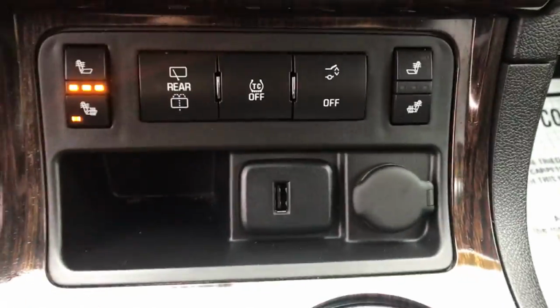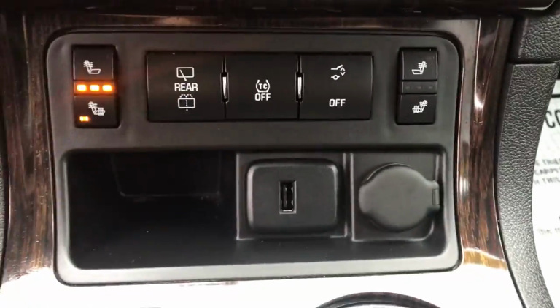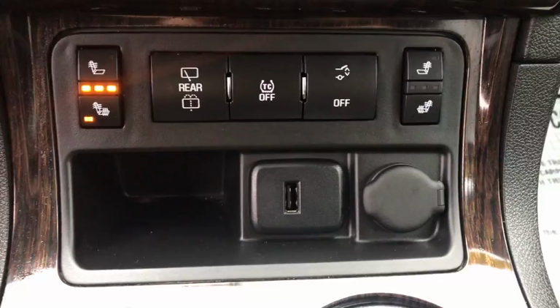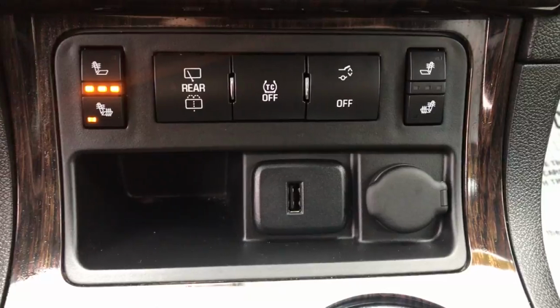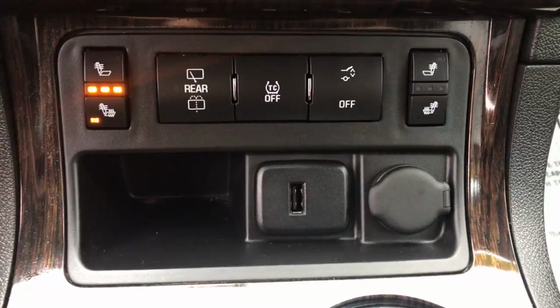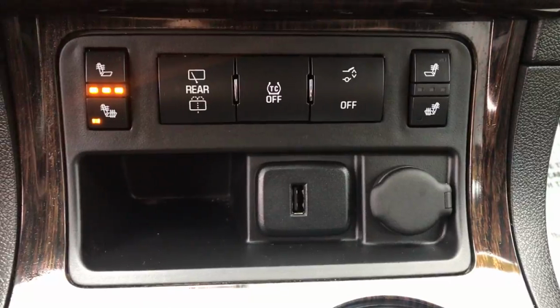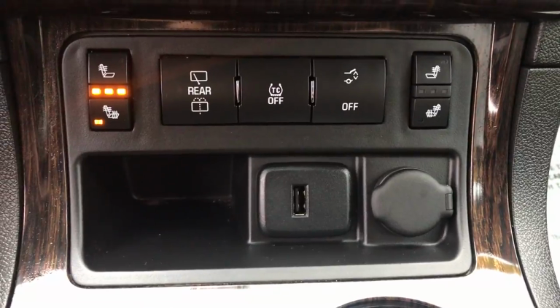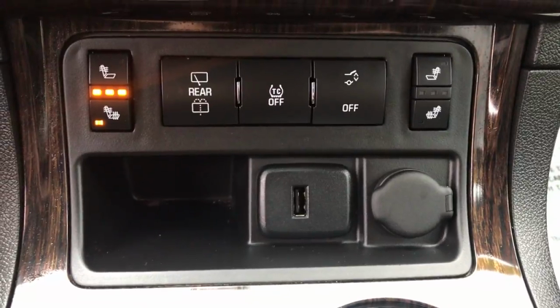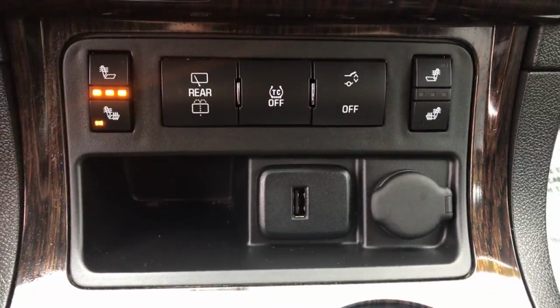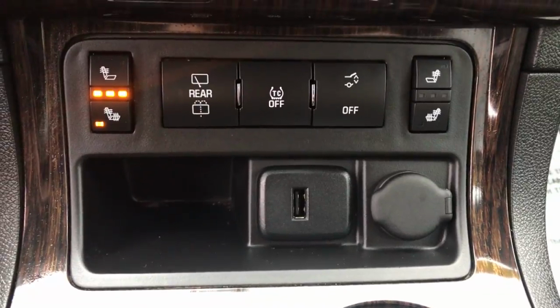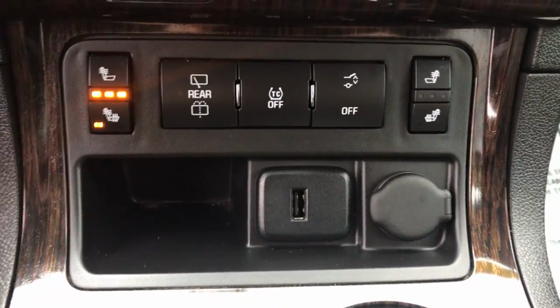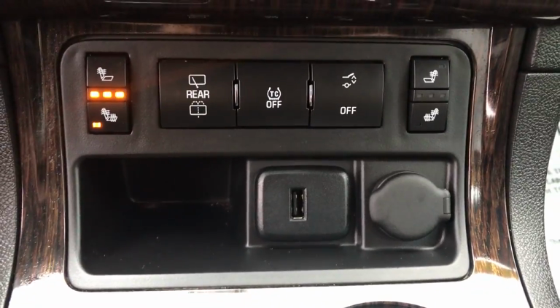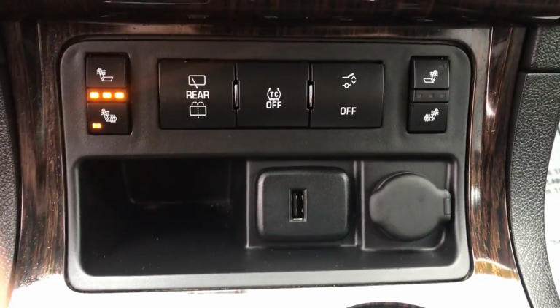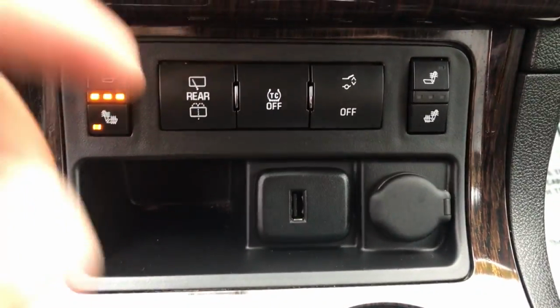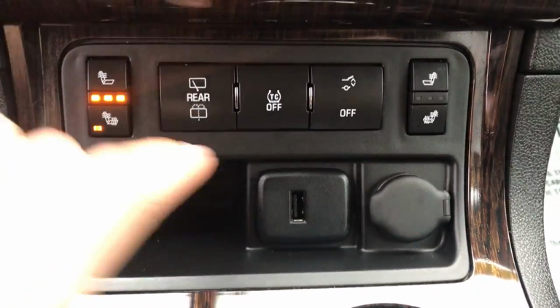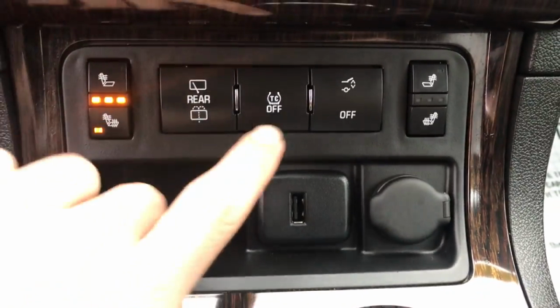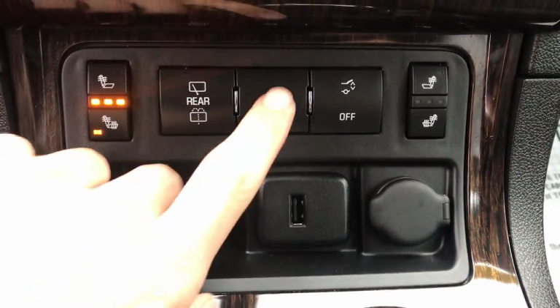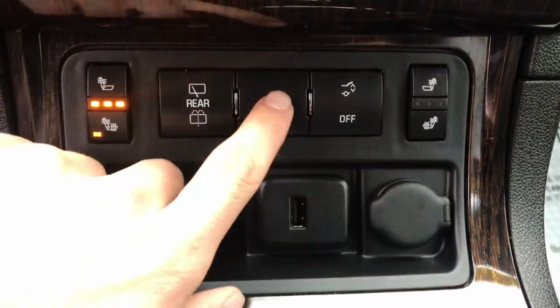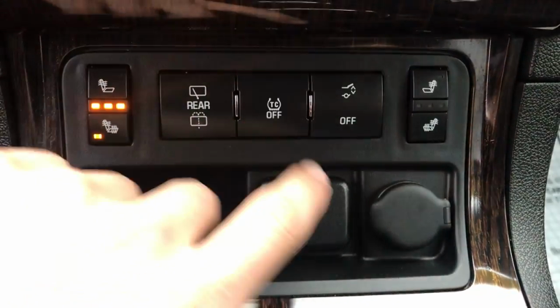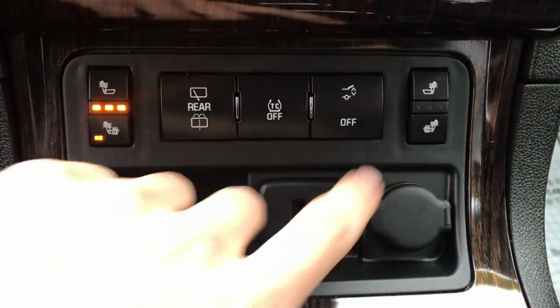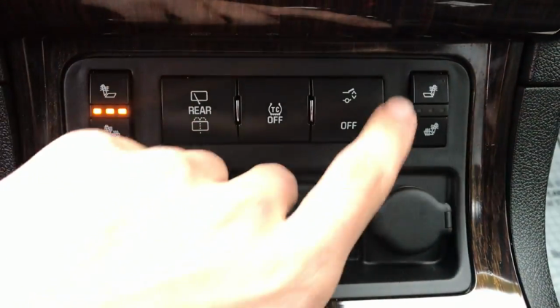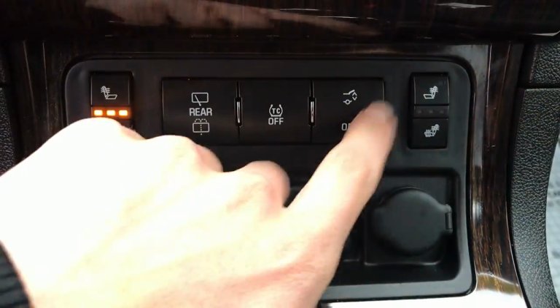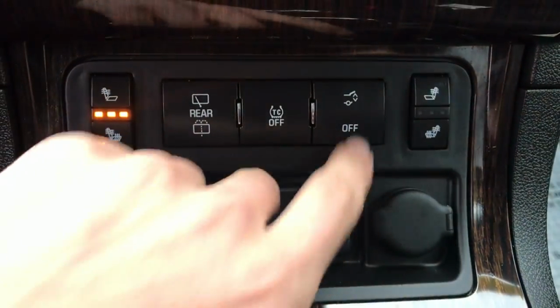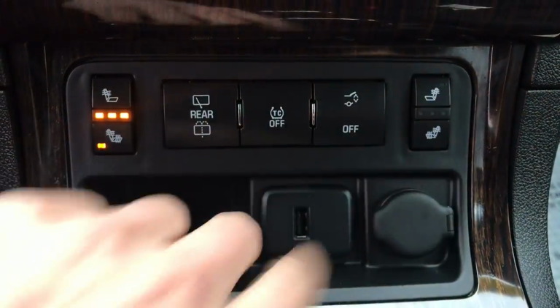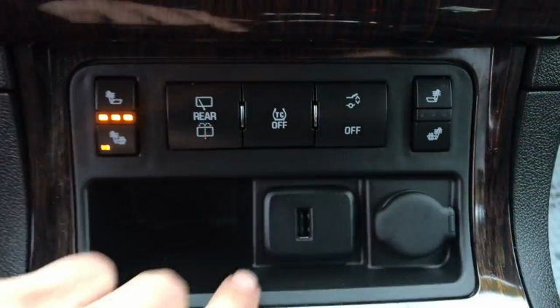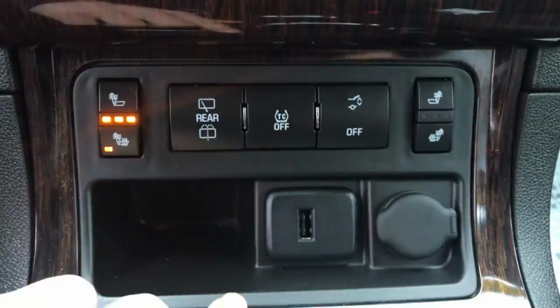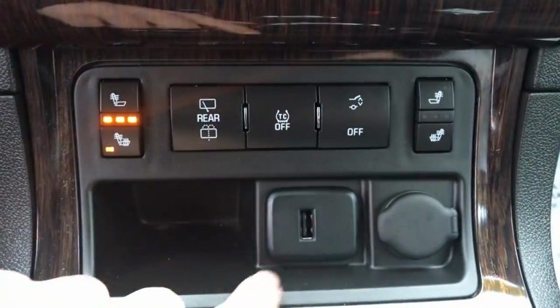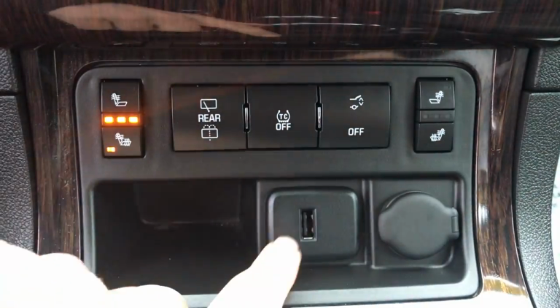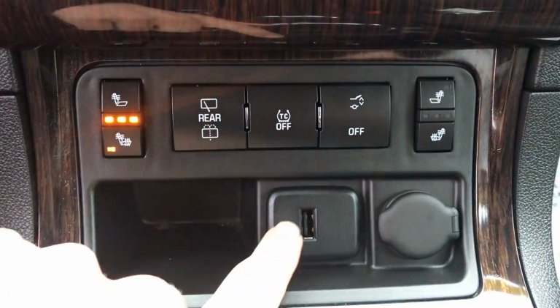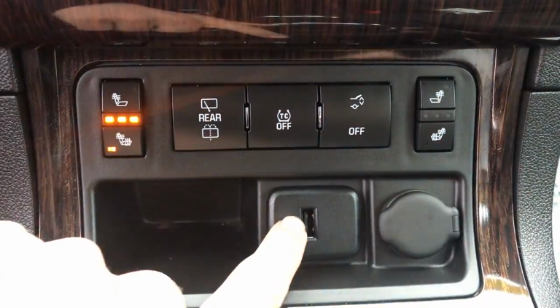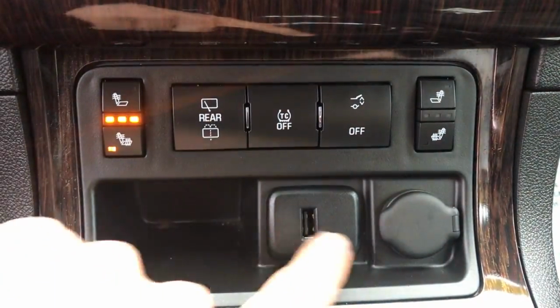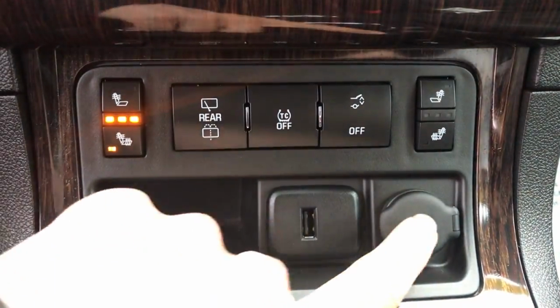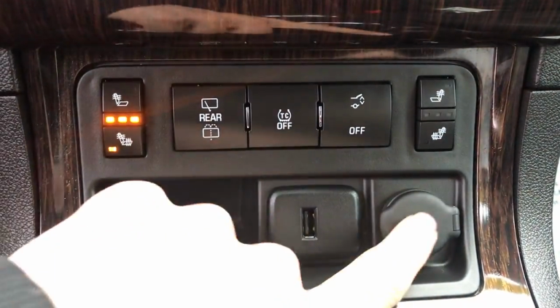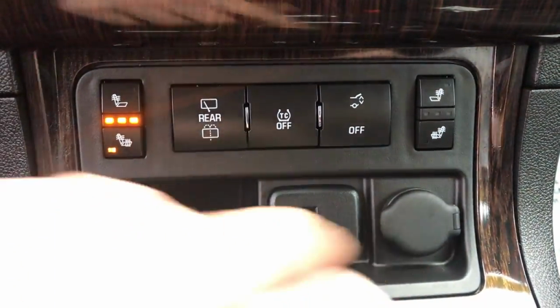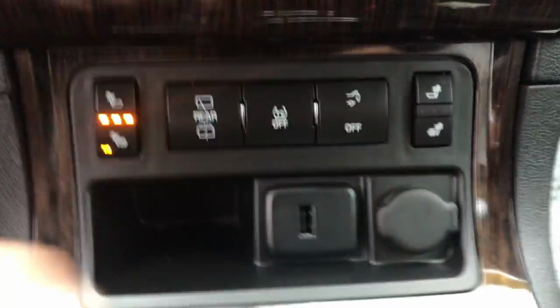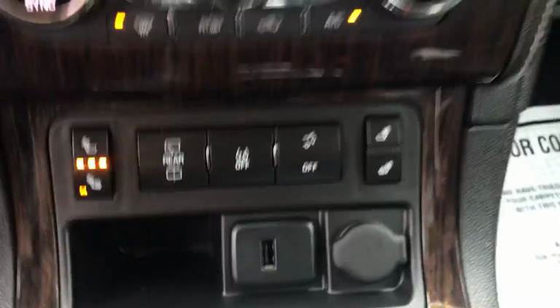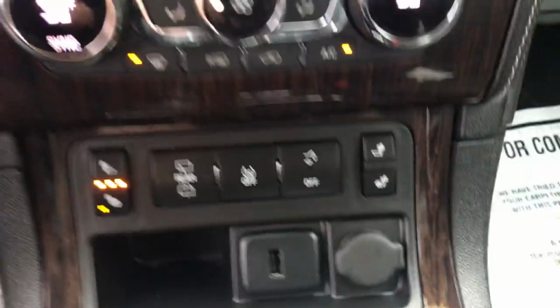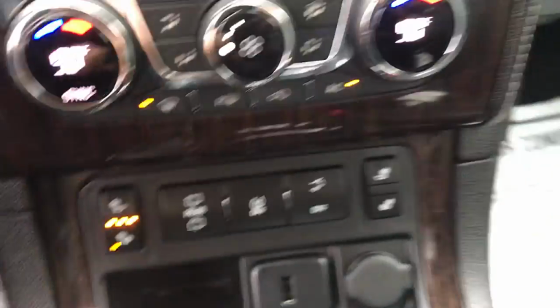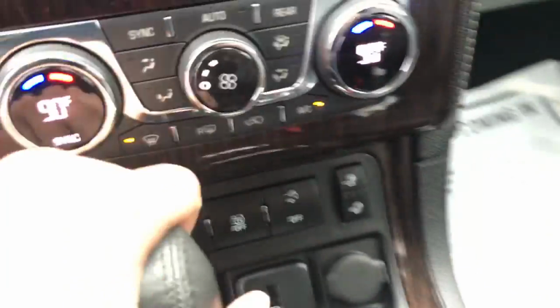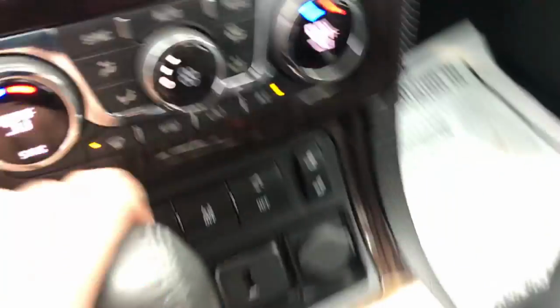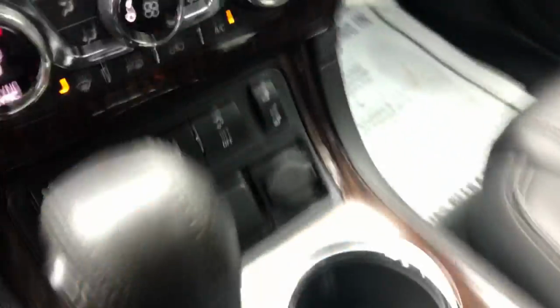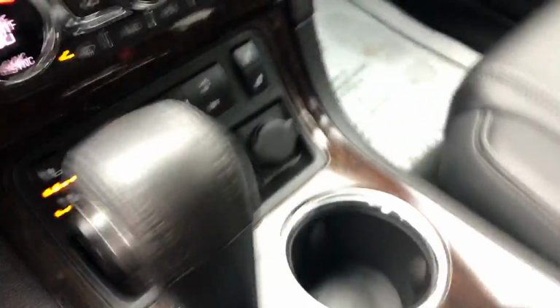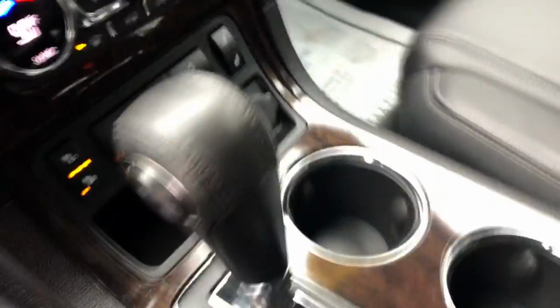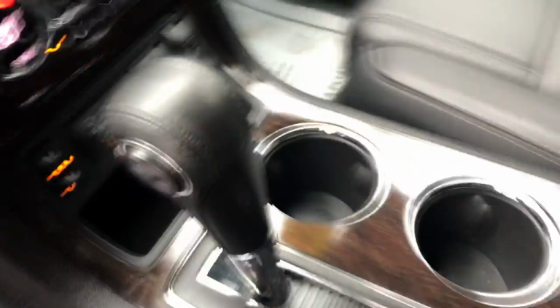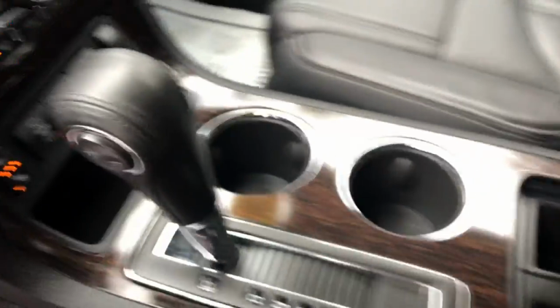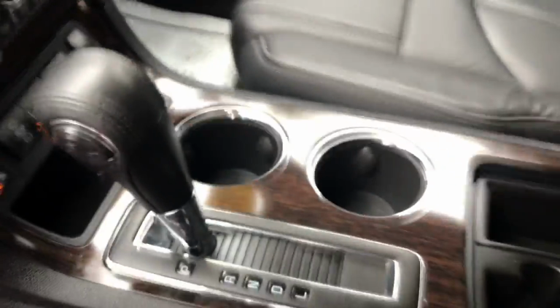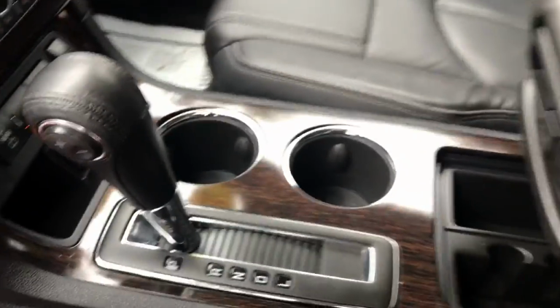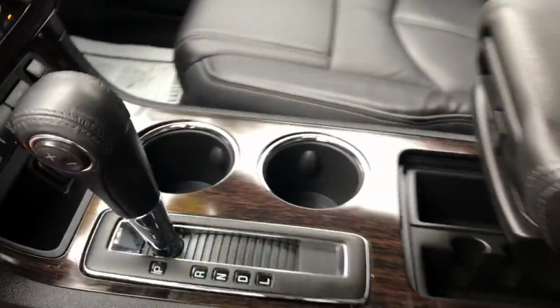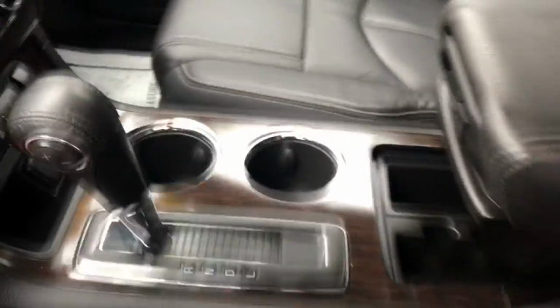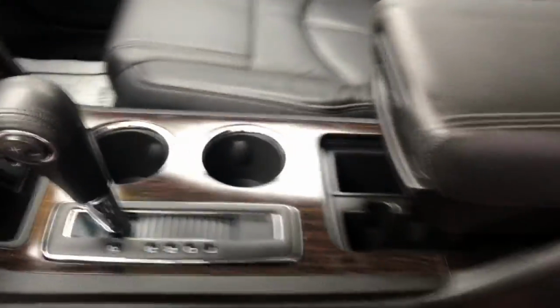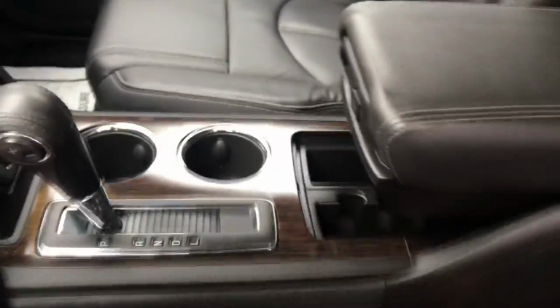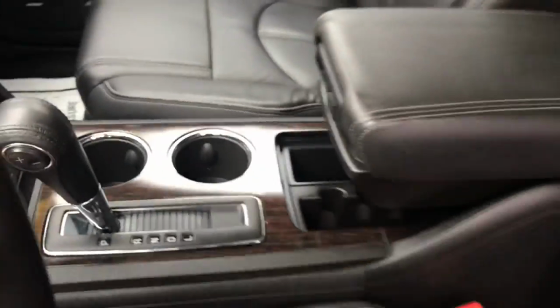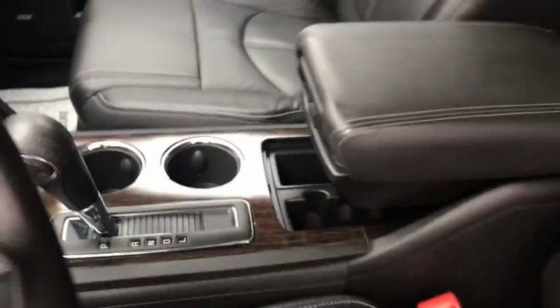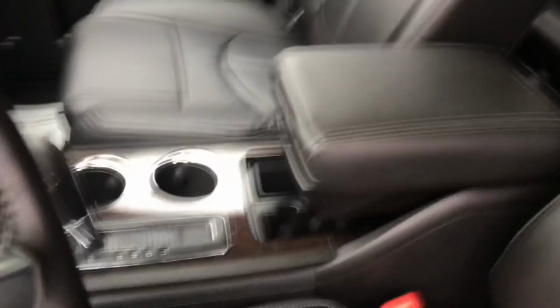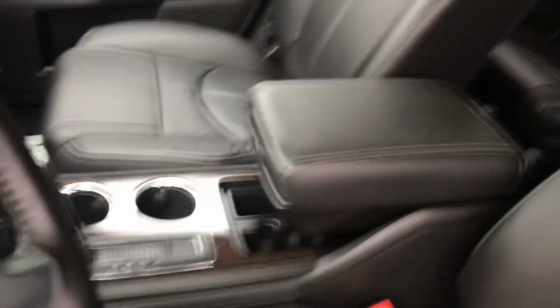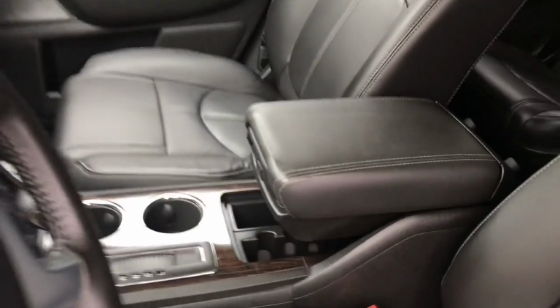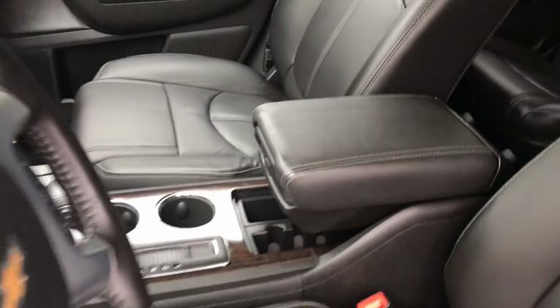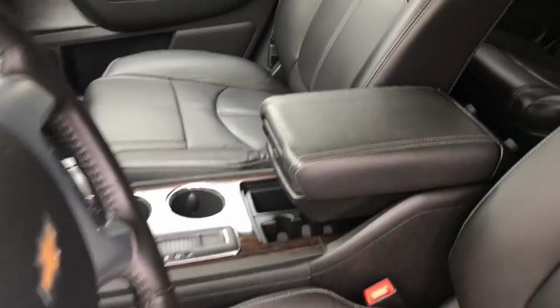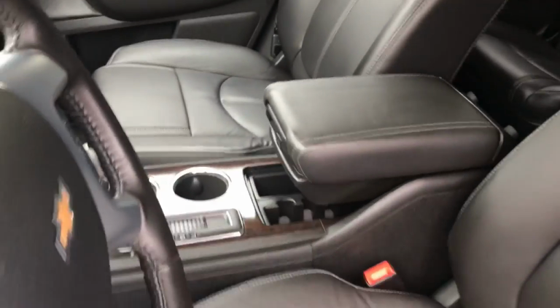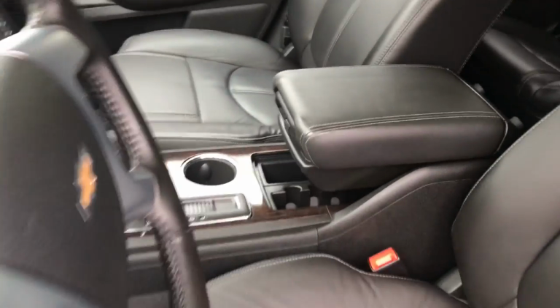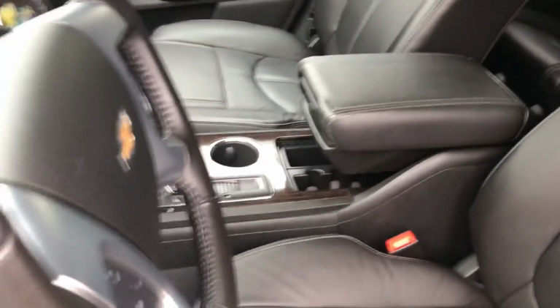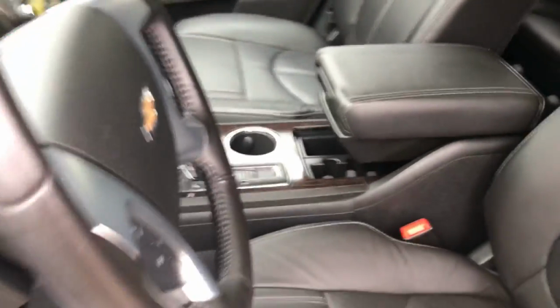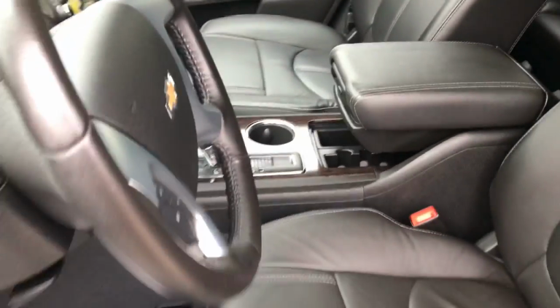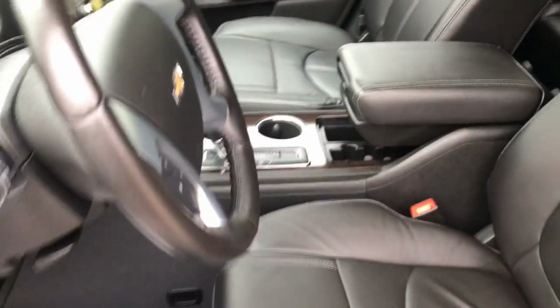Got your heated seats in this vehicle, your traction control, your power tailgate, USB and cigarette lighter plugs, shifter, cupholder, and the center console there.